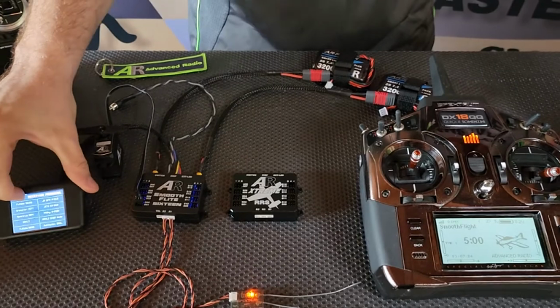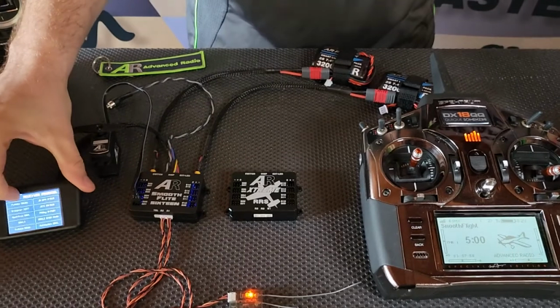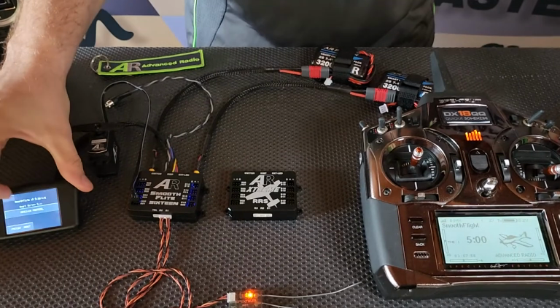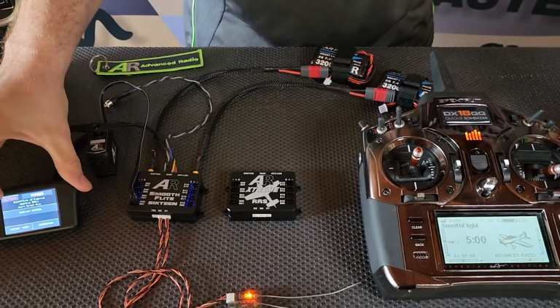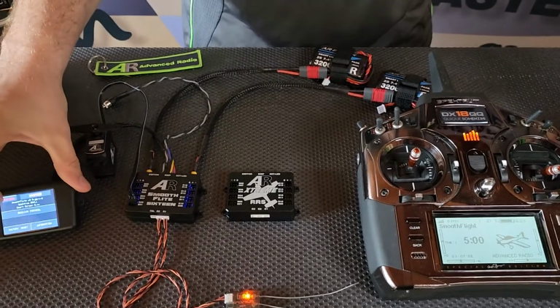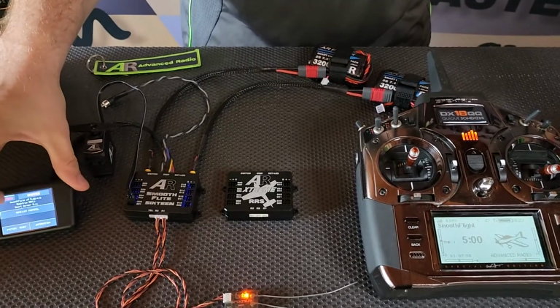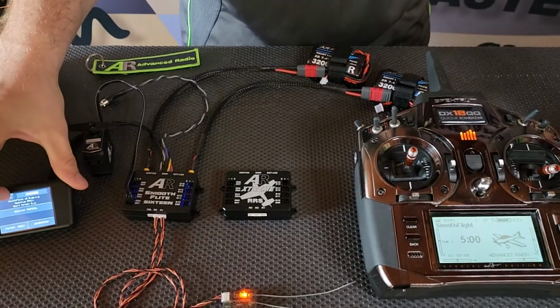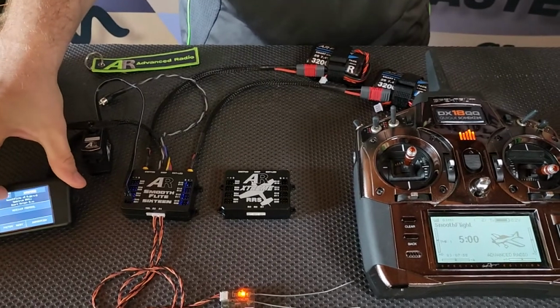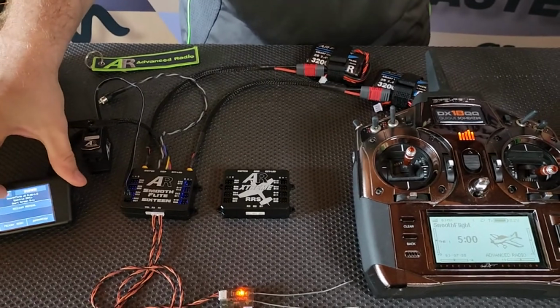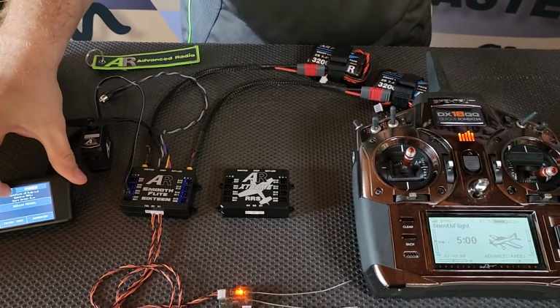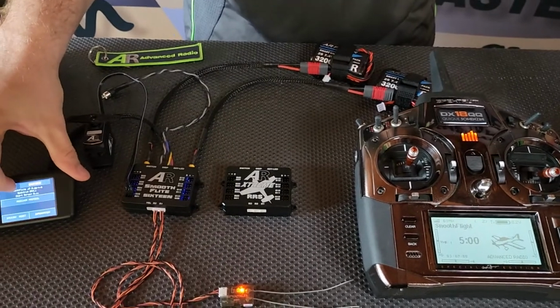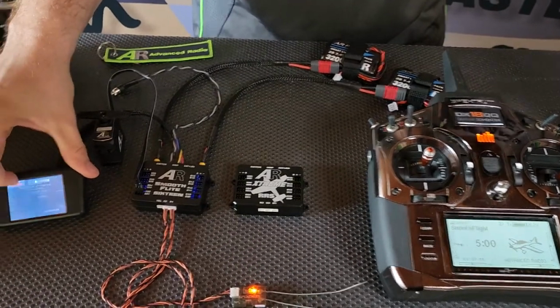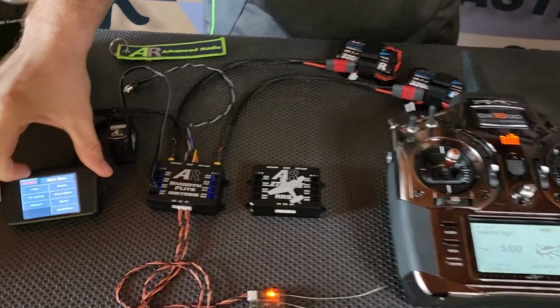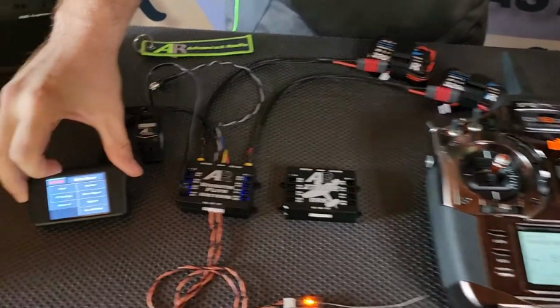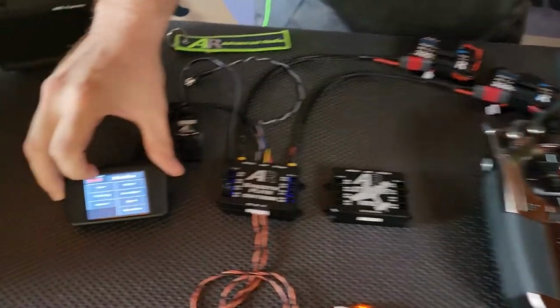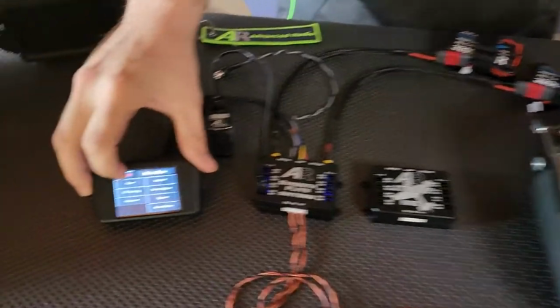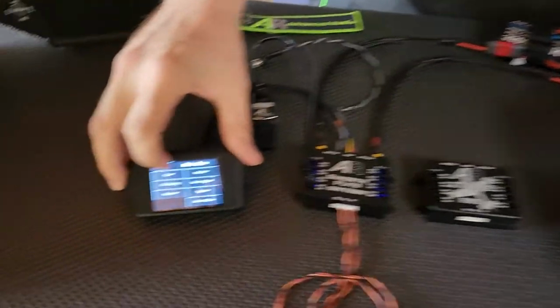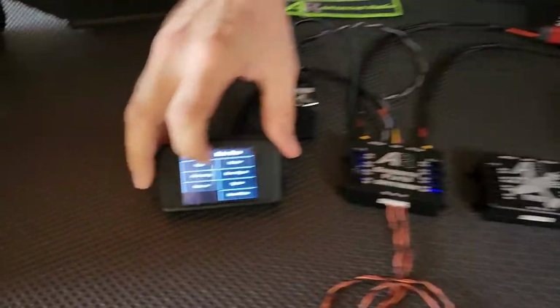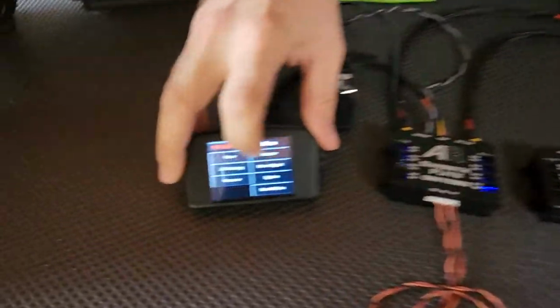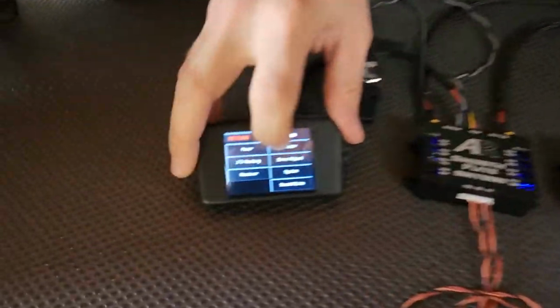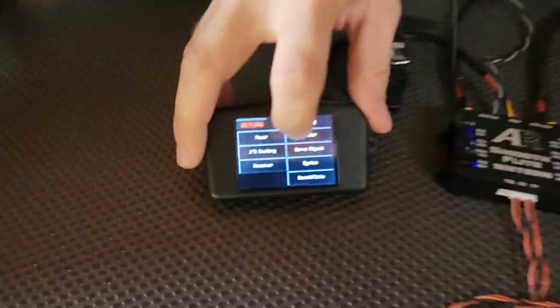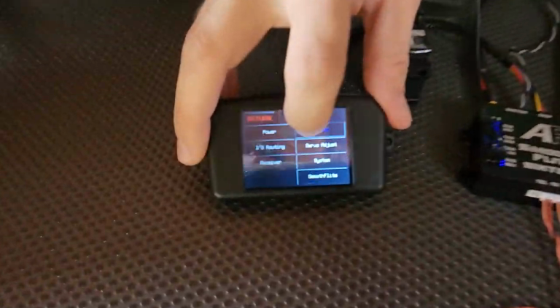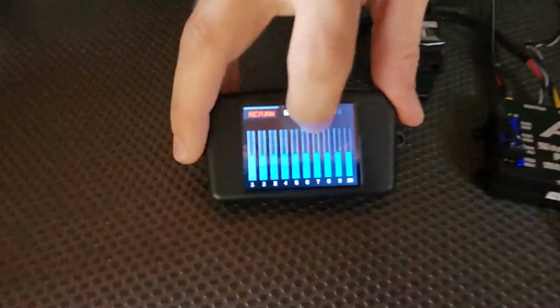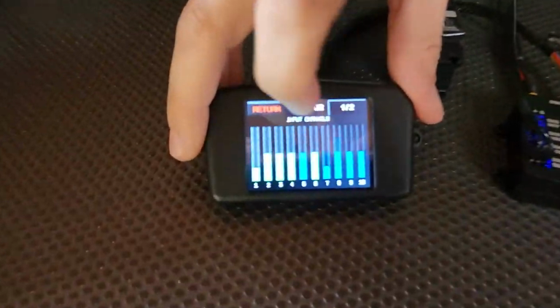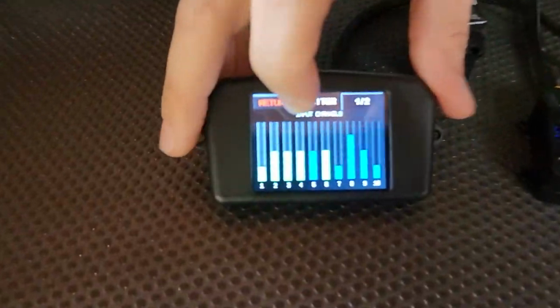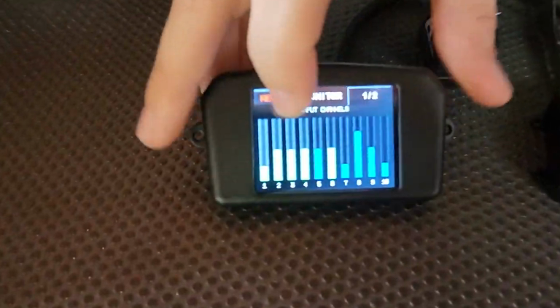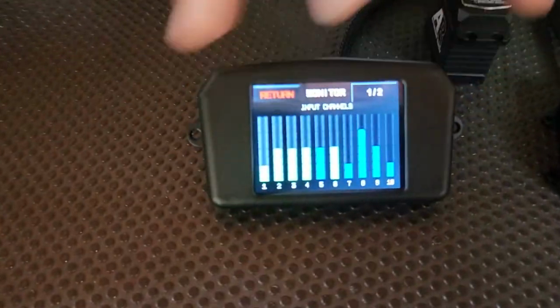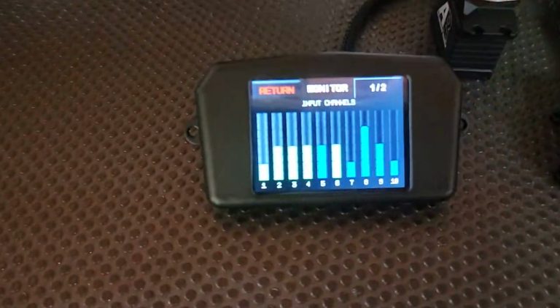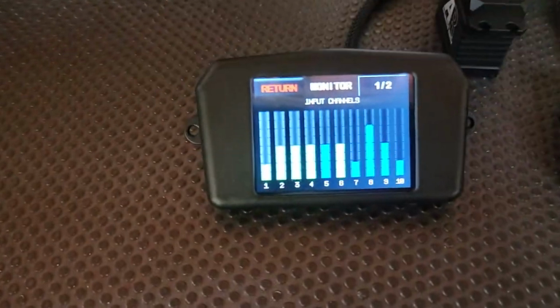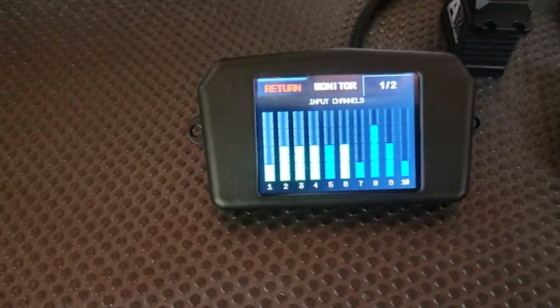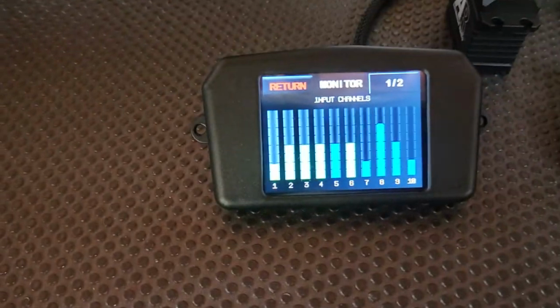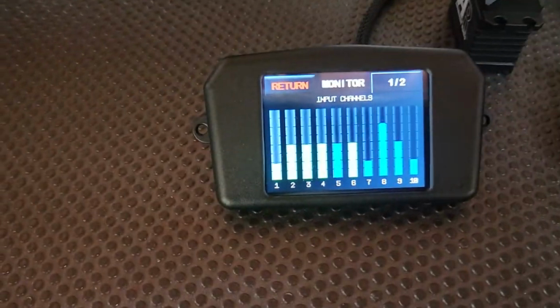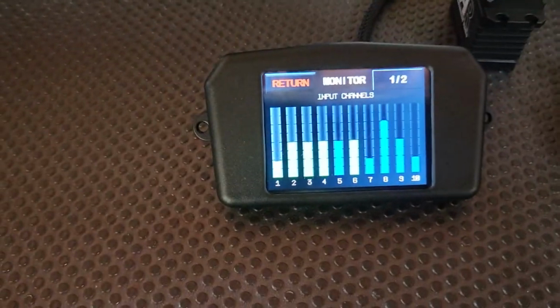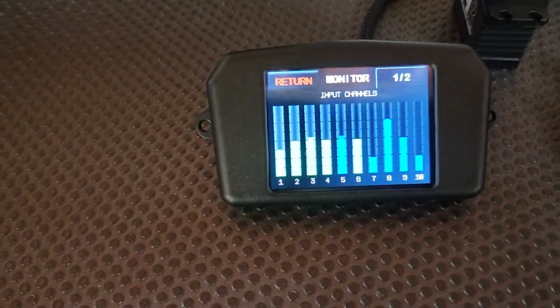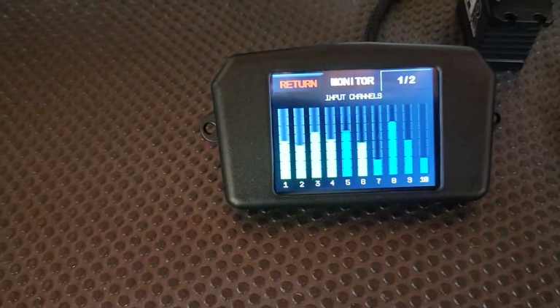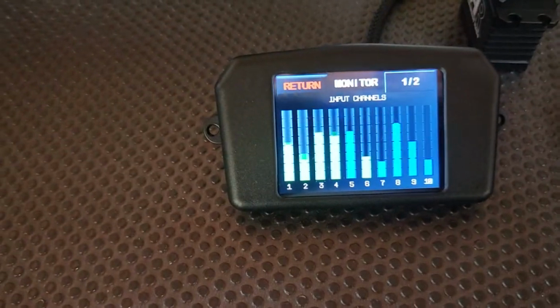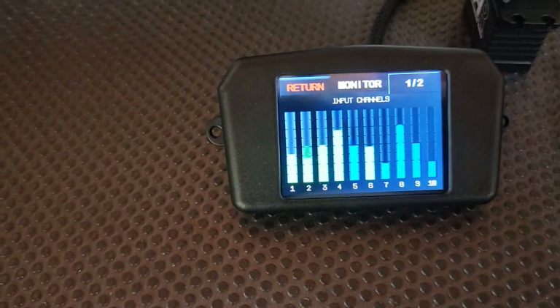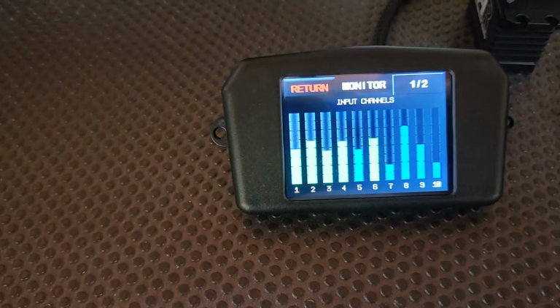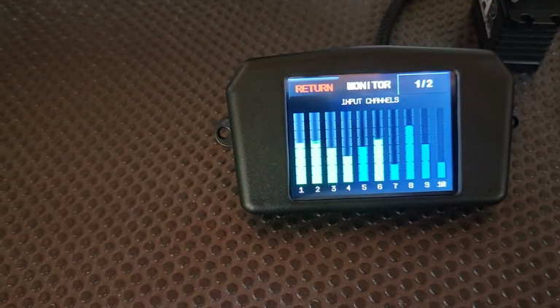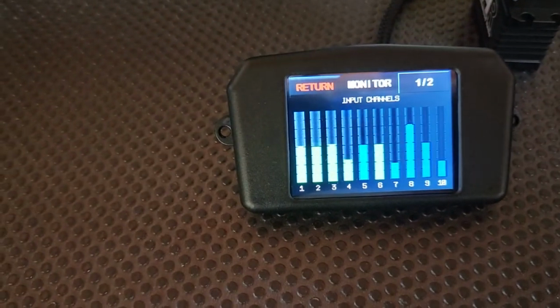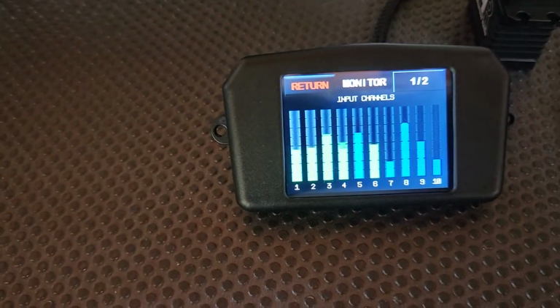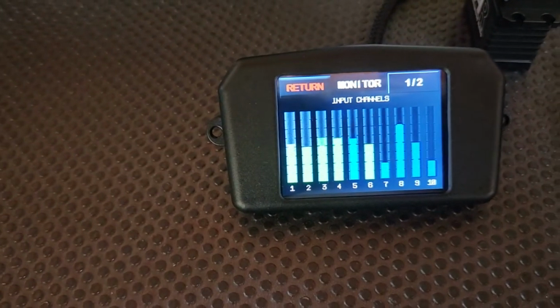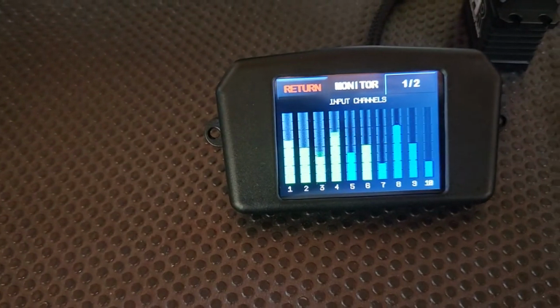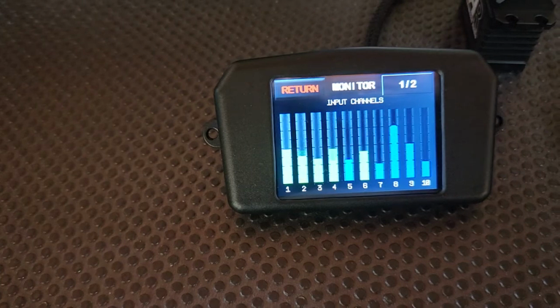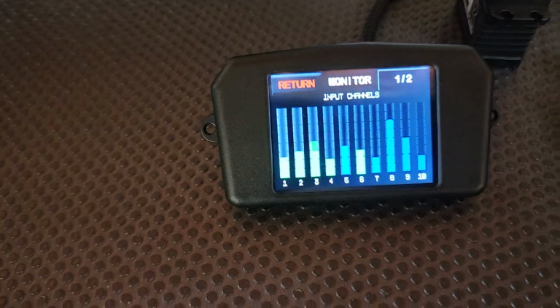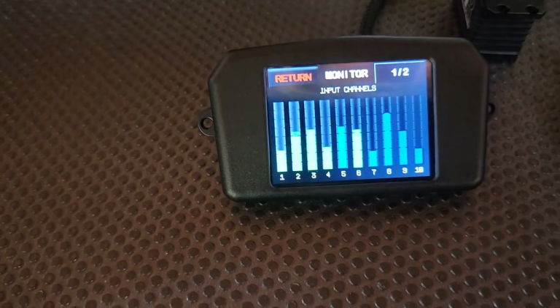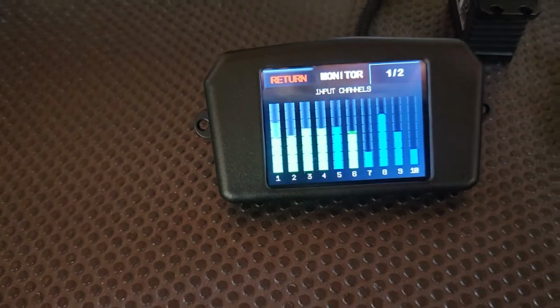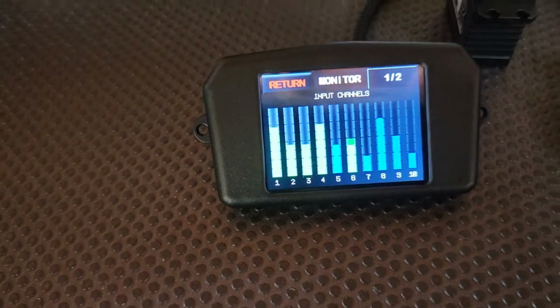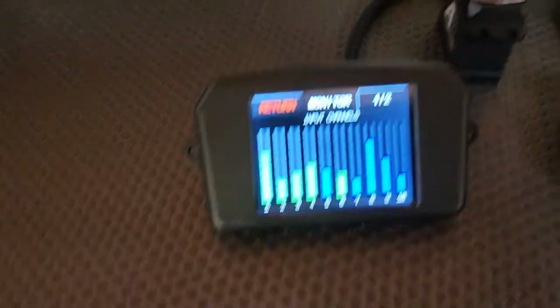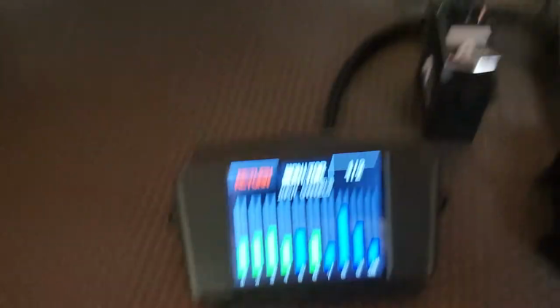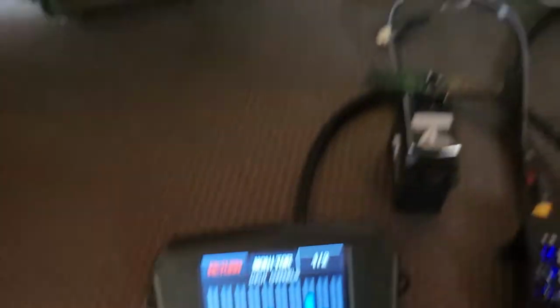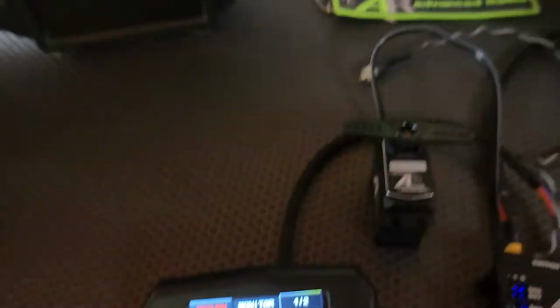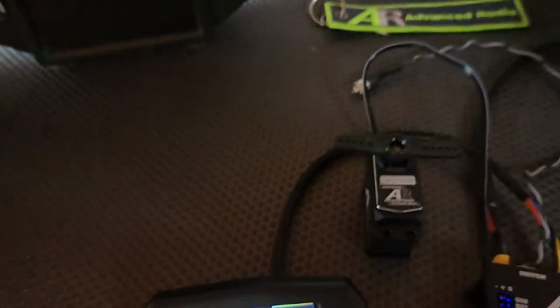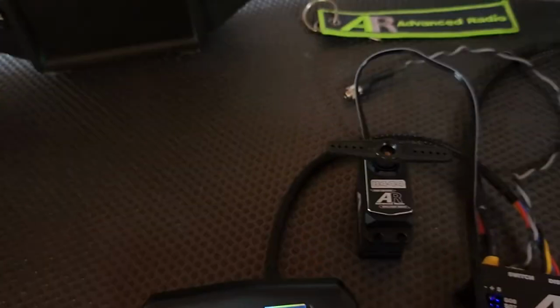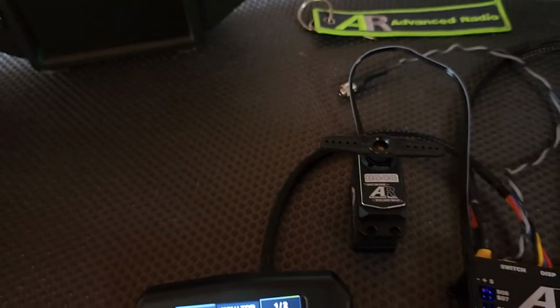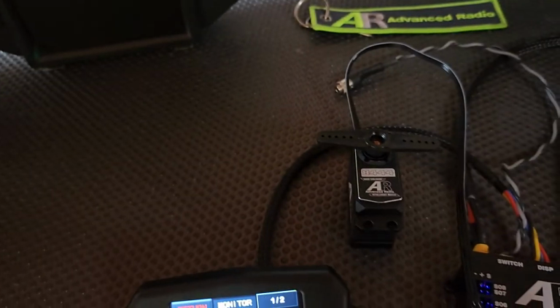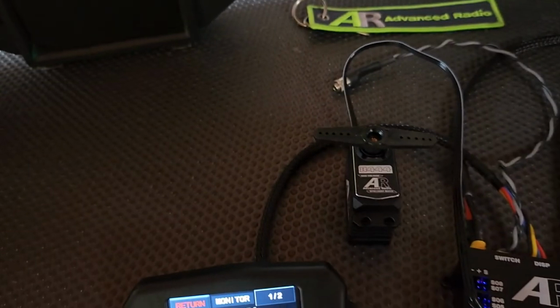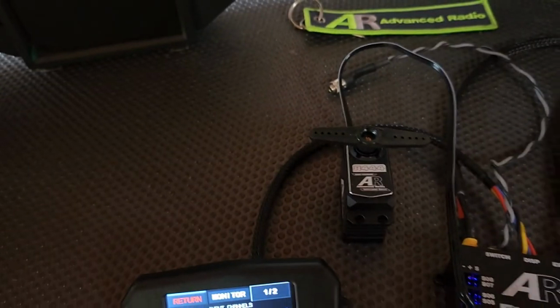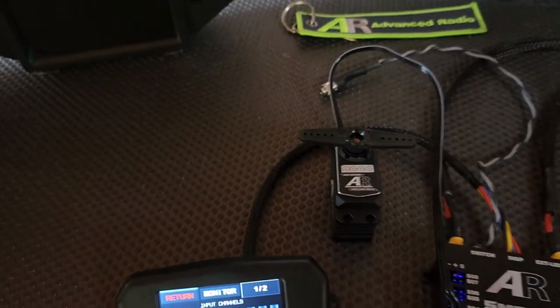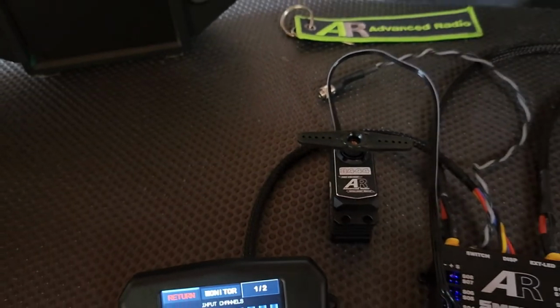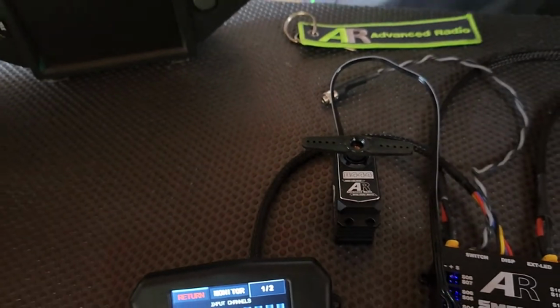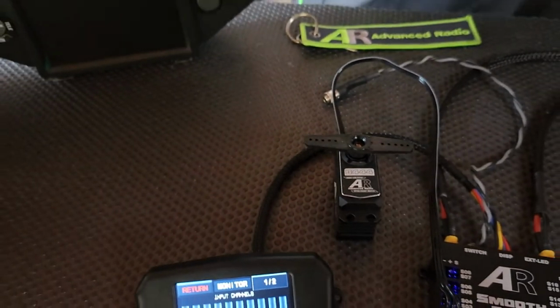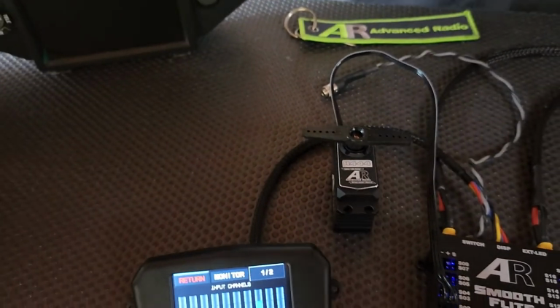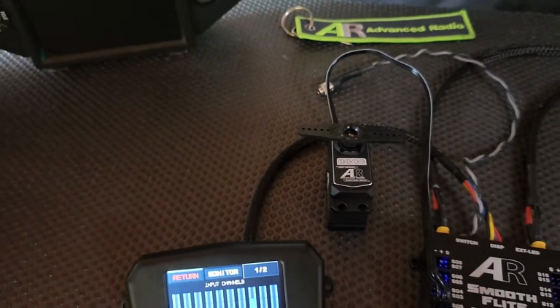If I come back out and show our monitor page, these will all smooth now. So we've got a good bind.